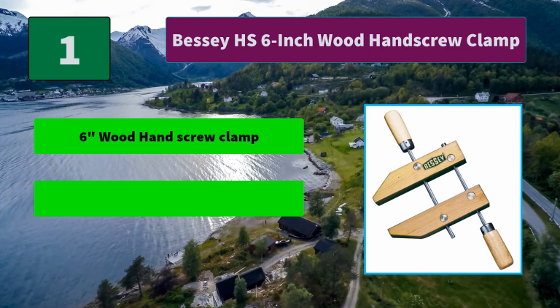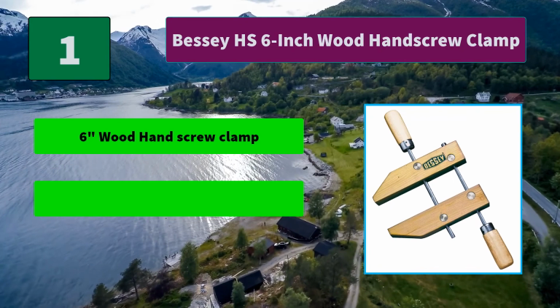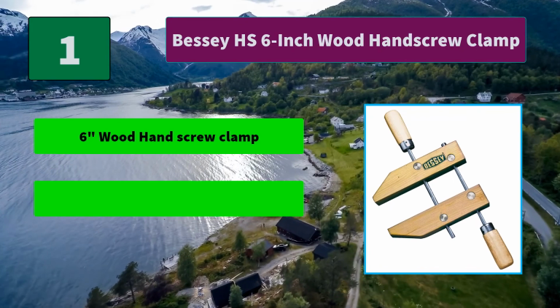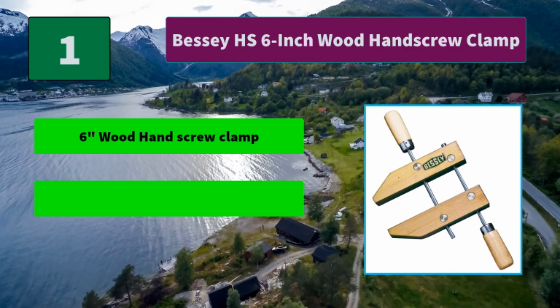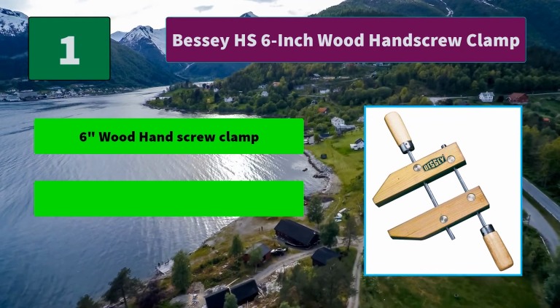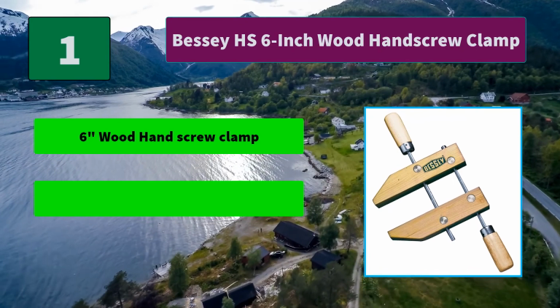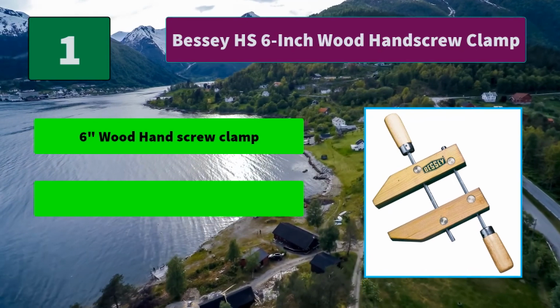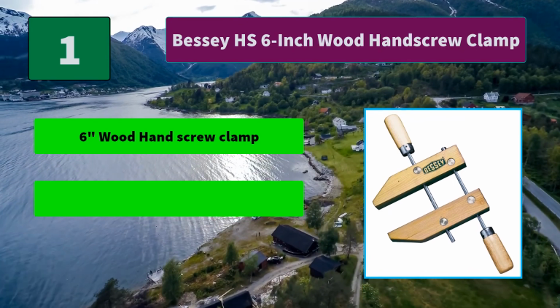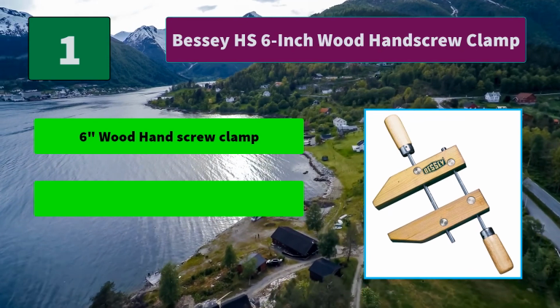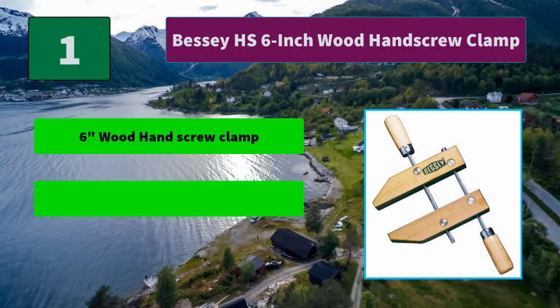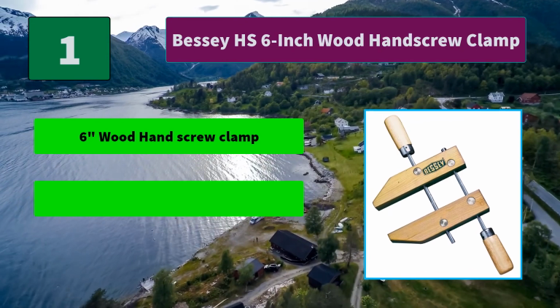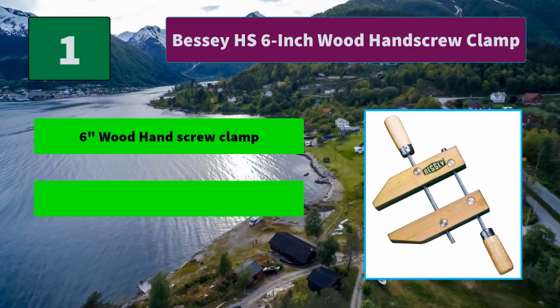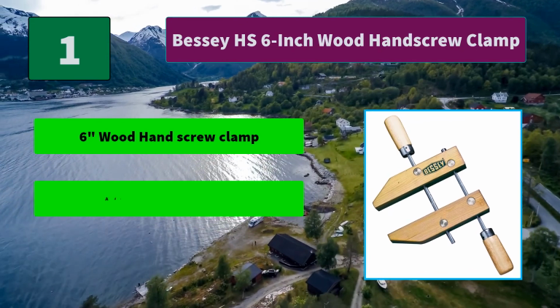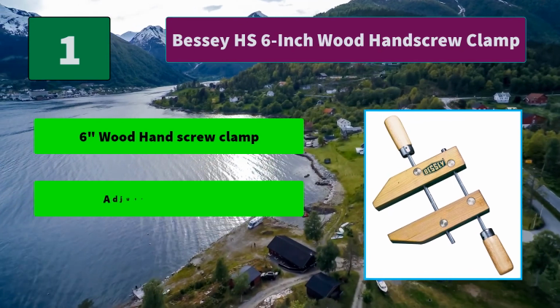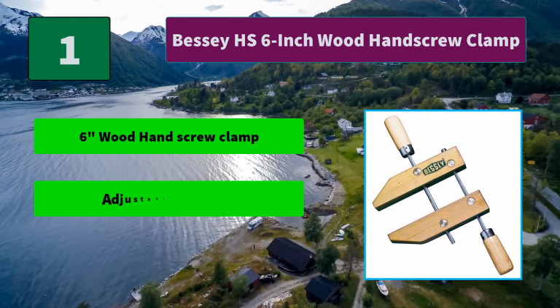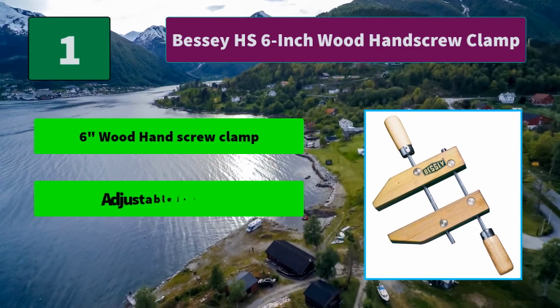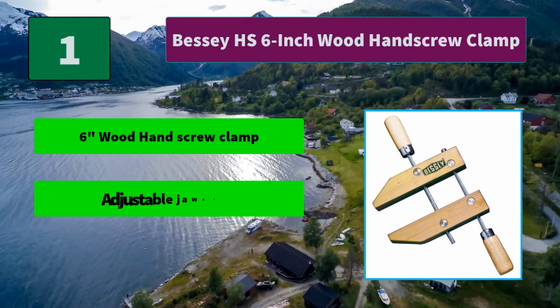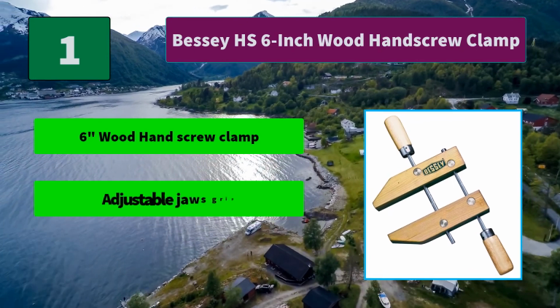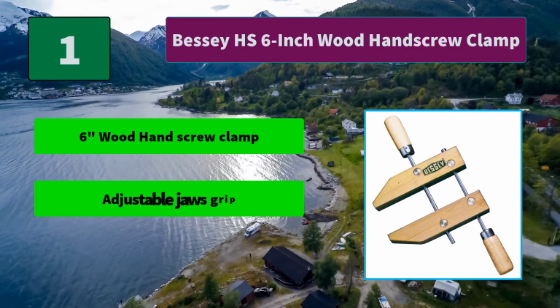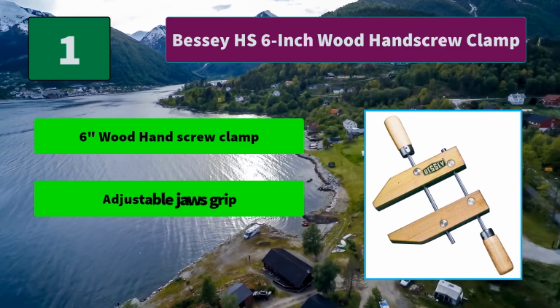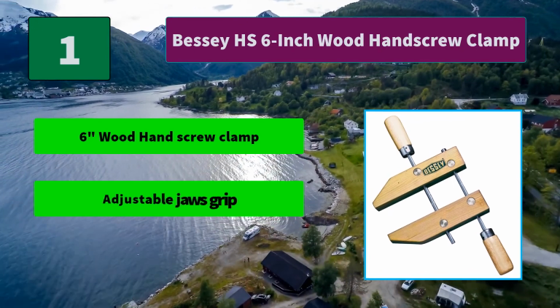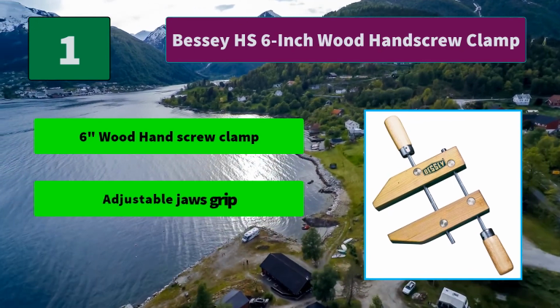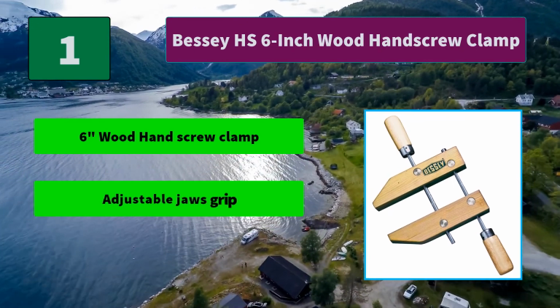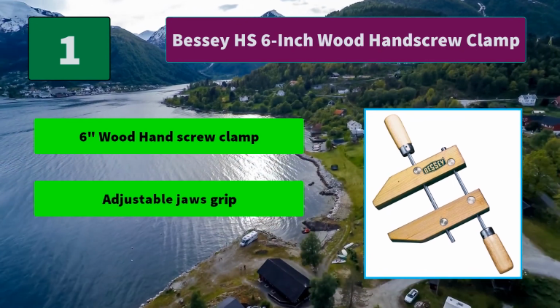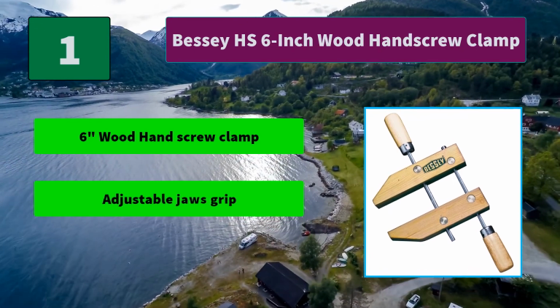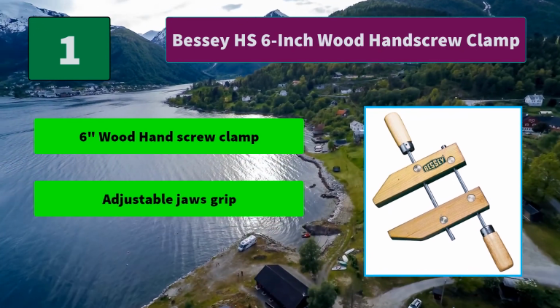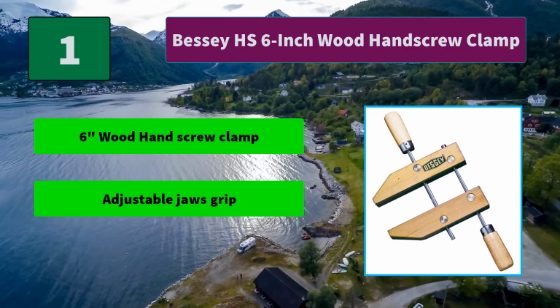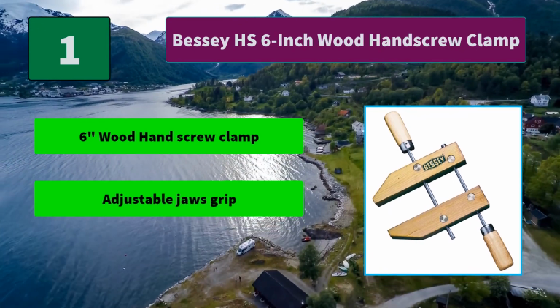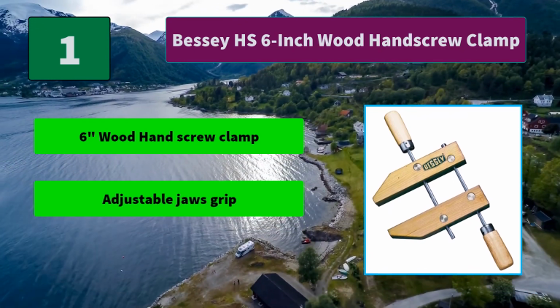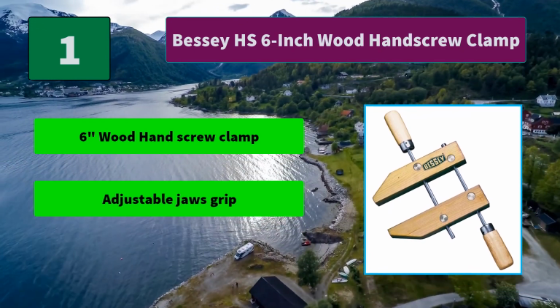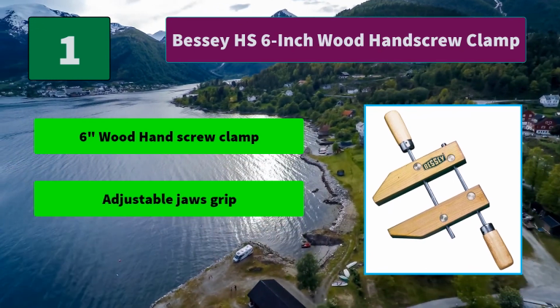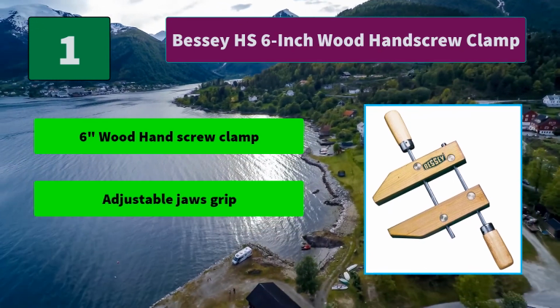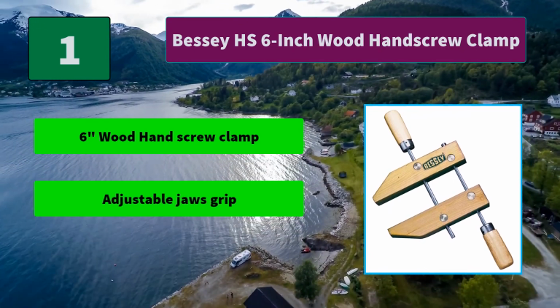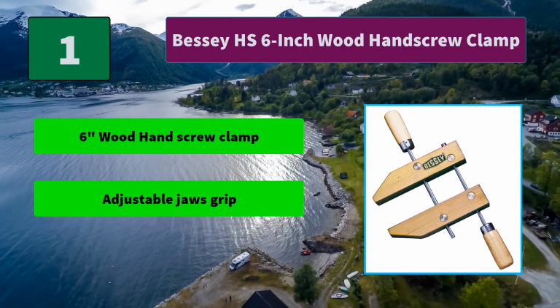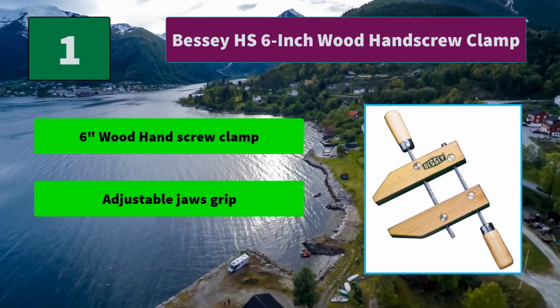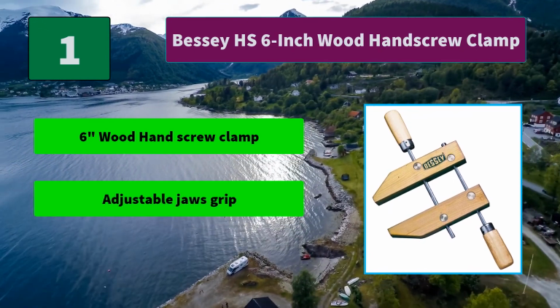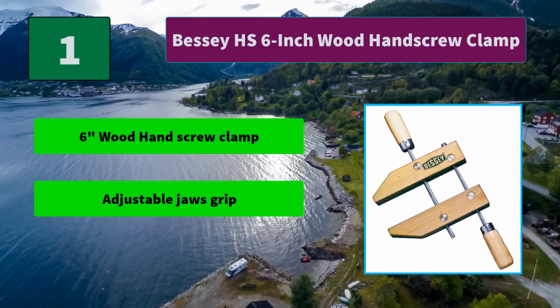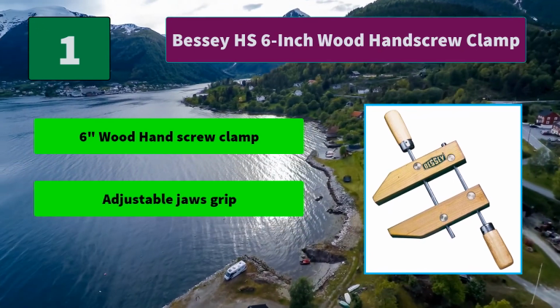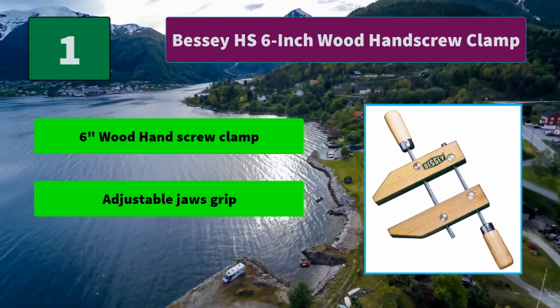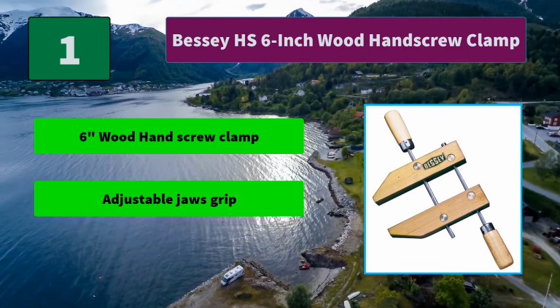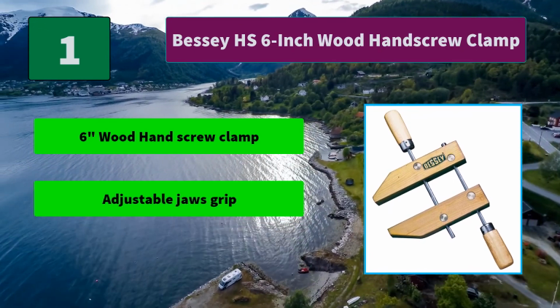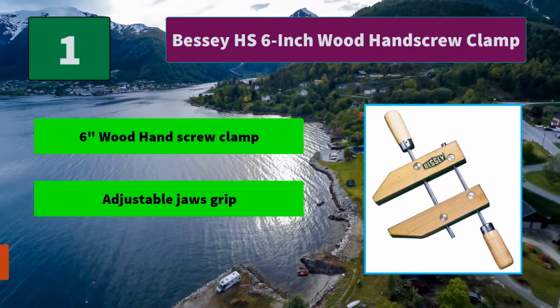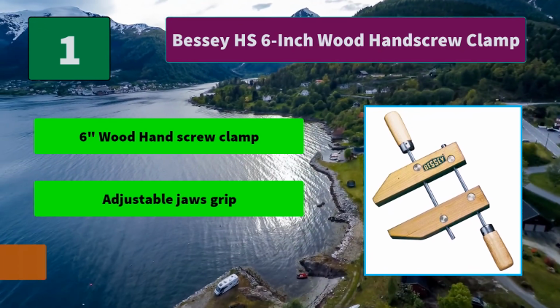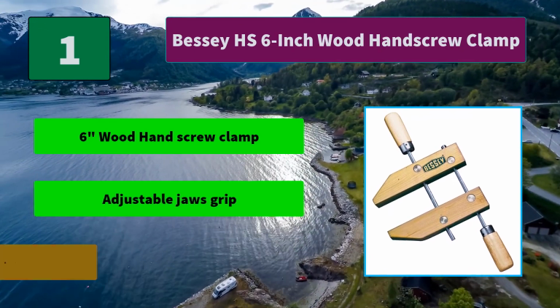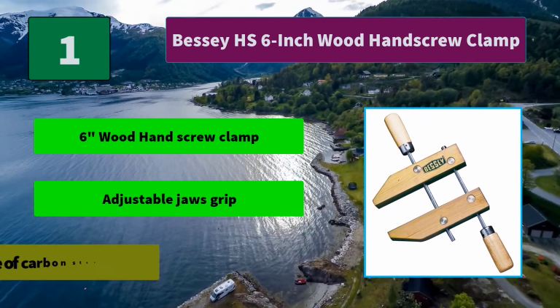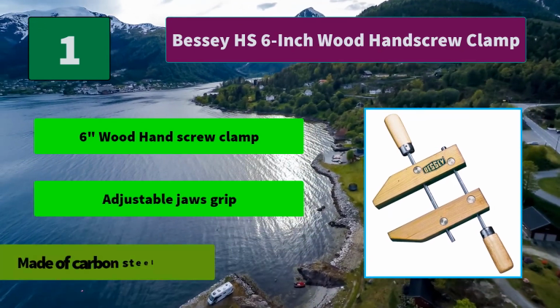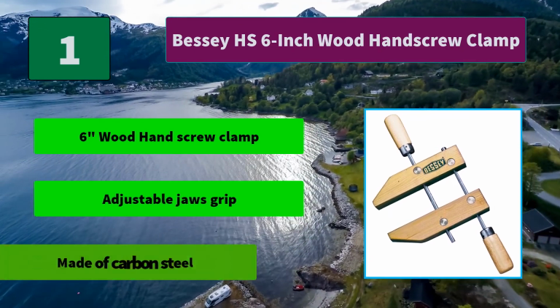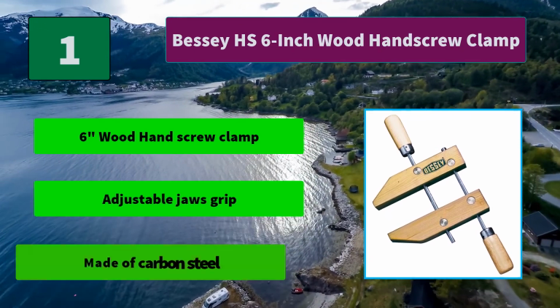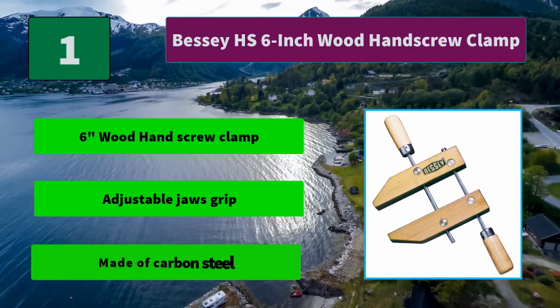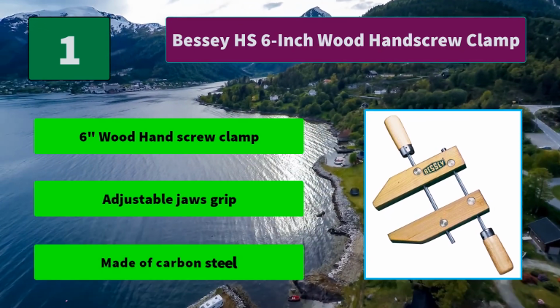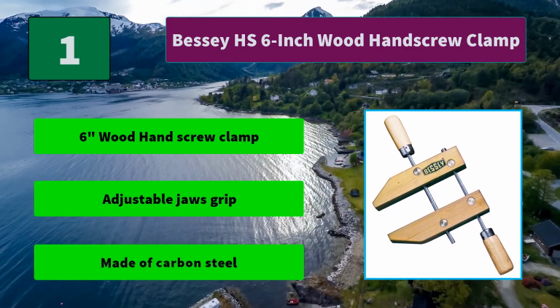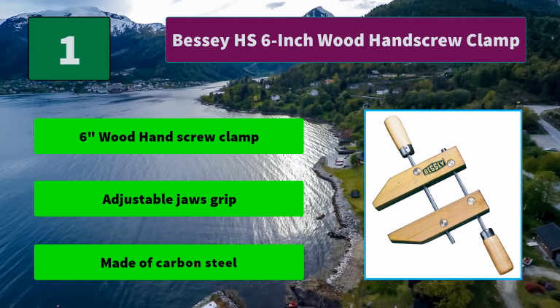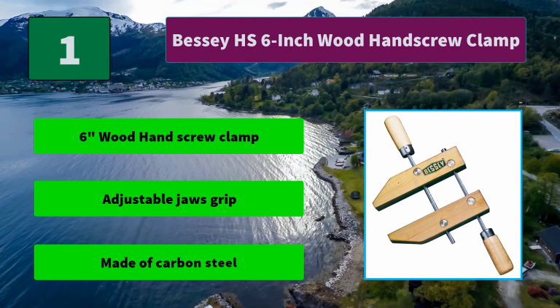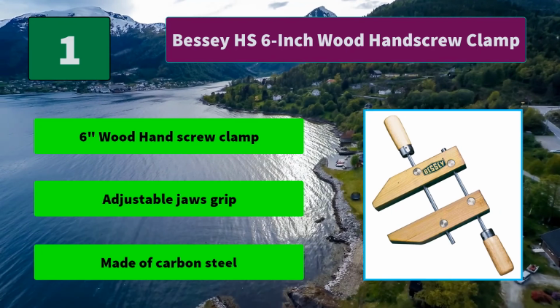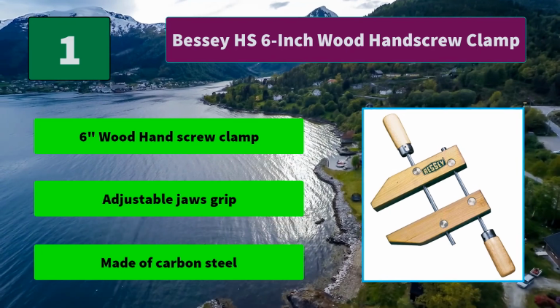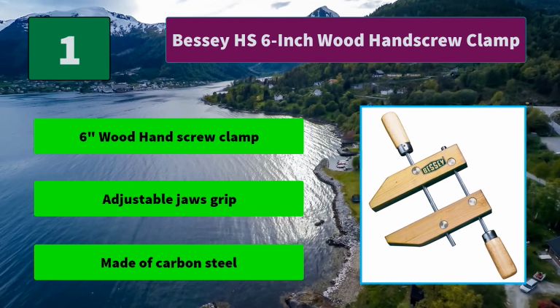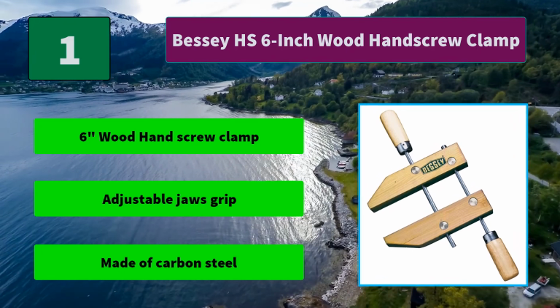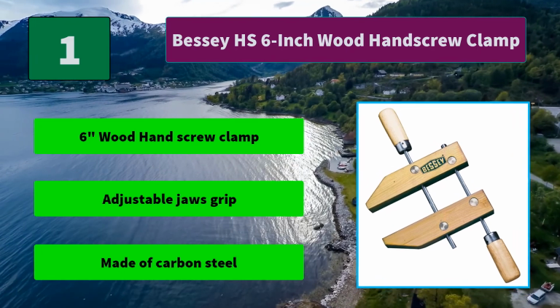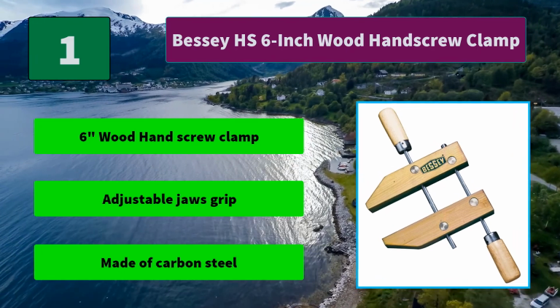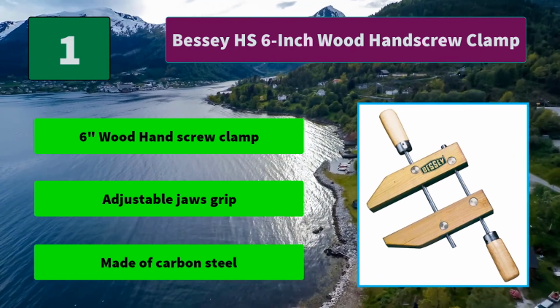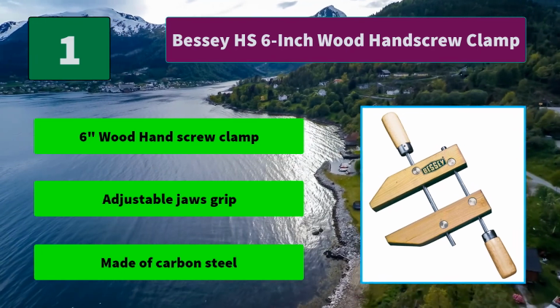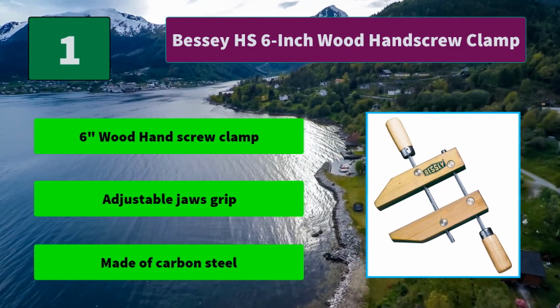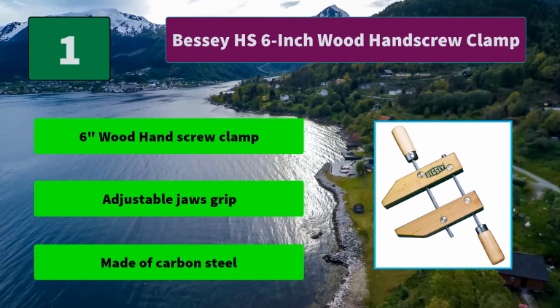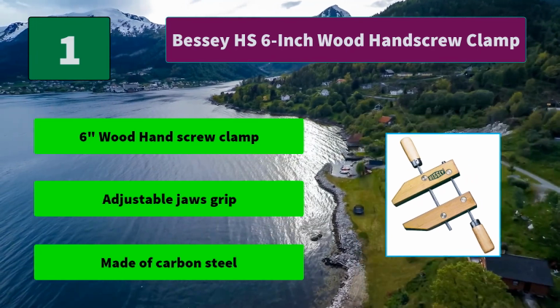Main Features: 6 inch Wood Hand Screw Clamp. Adjustable jaw grip. Made of carbon steel.